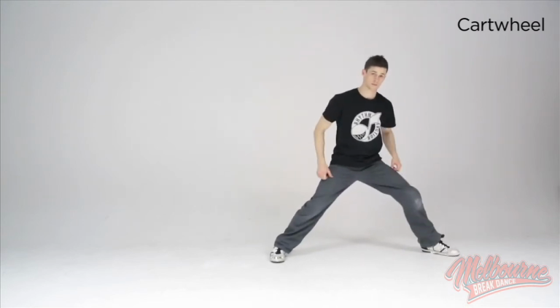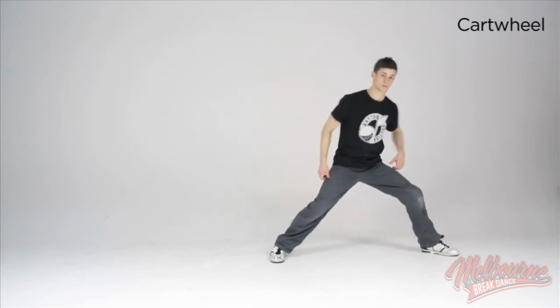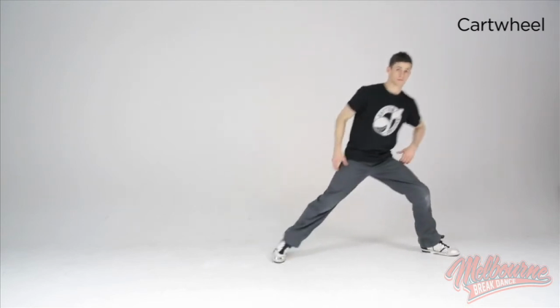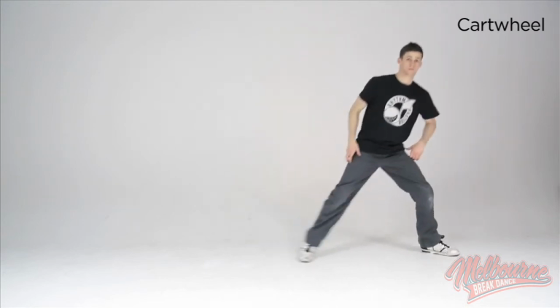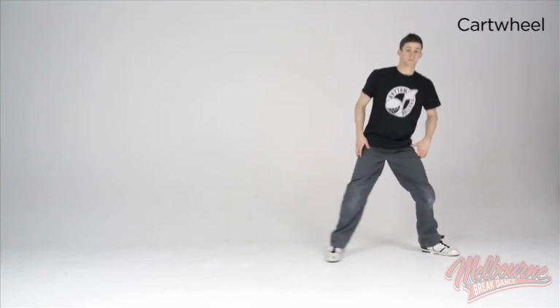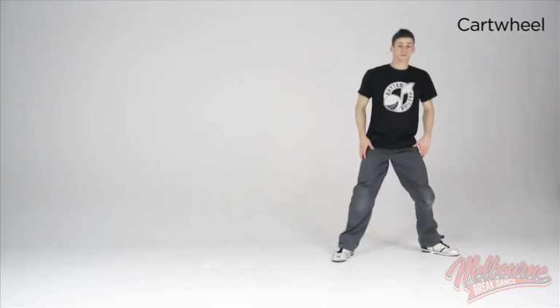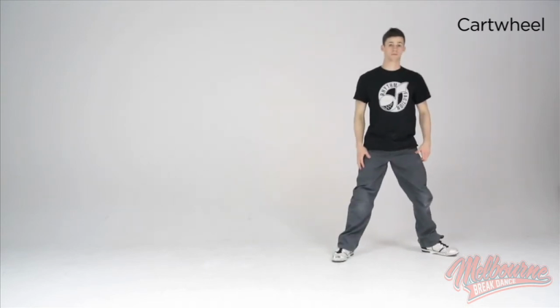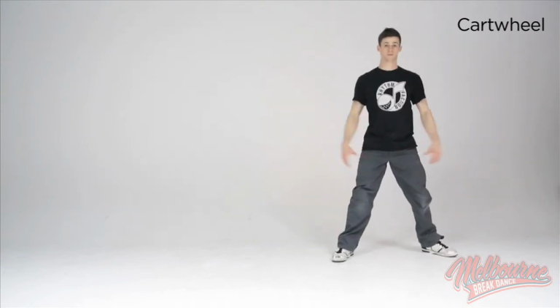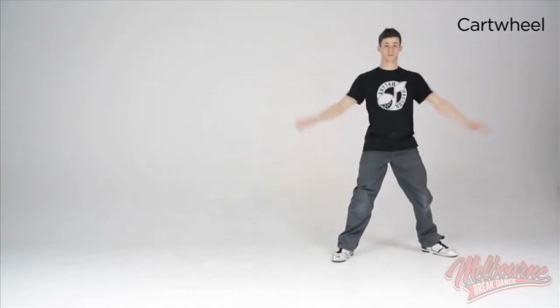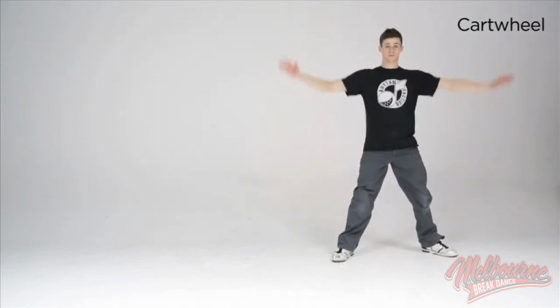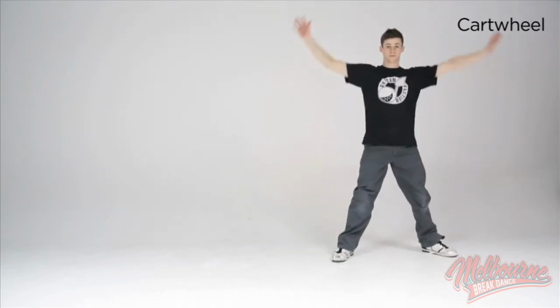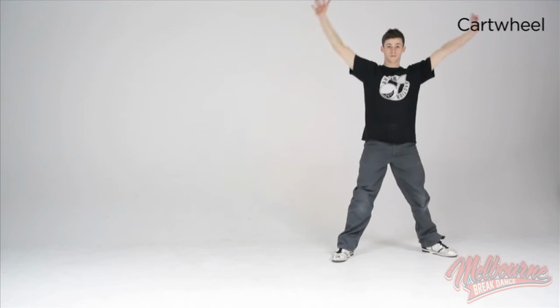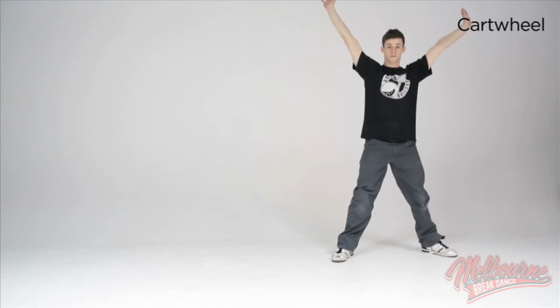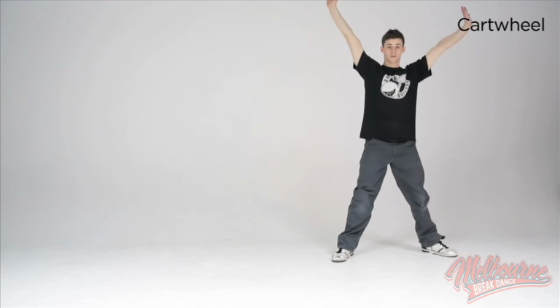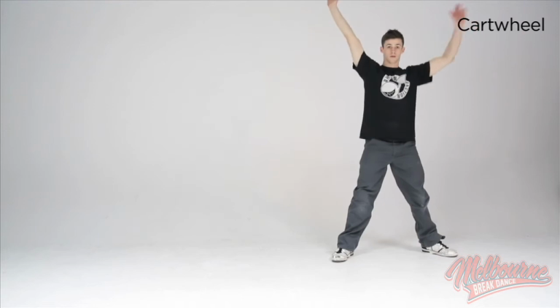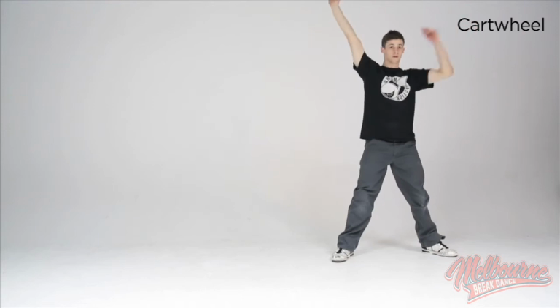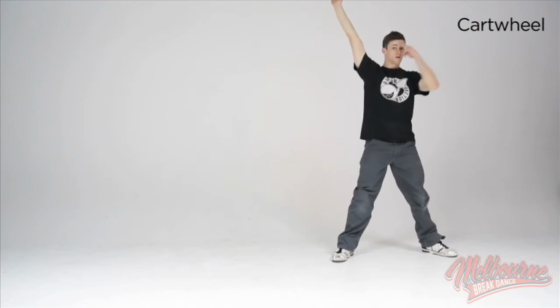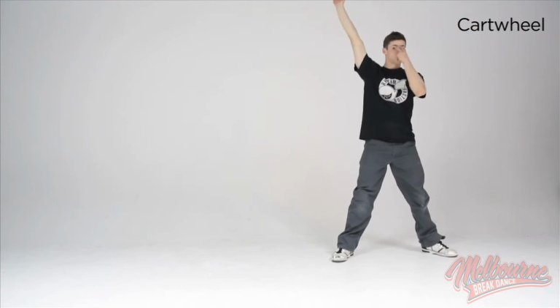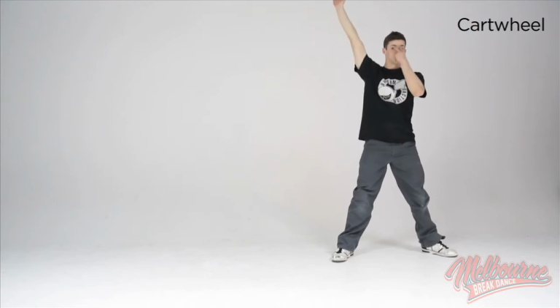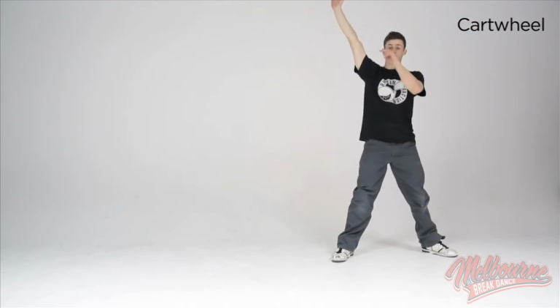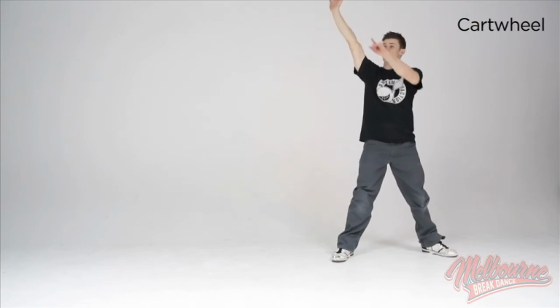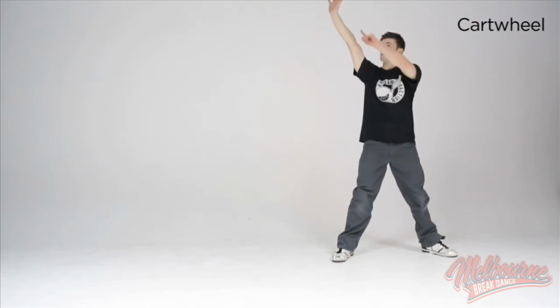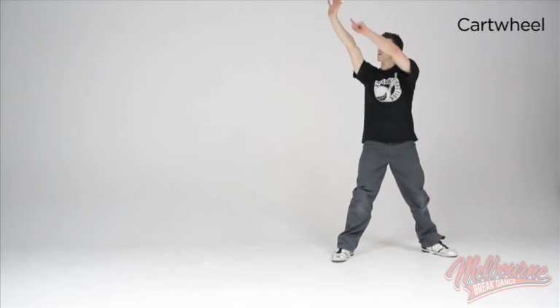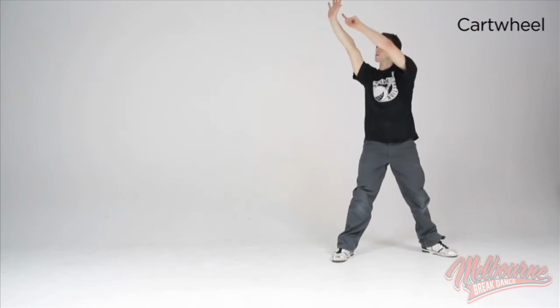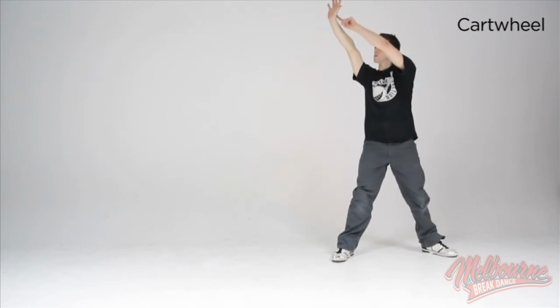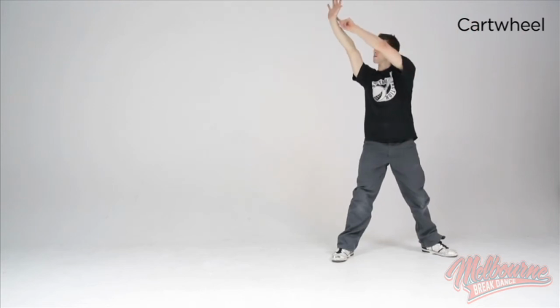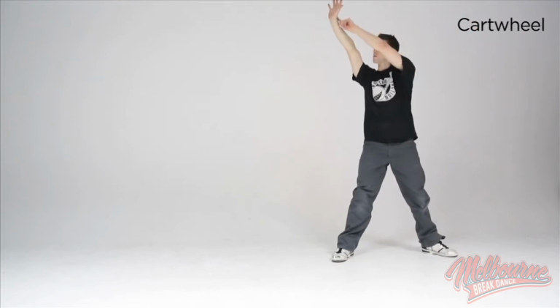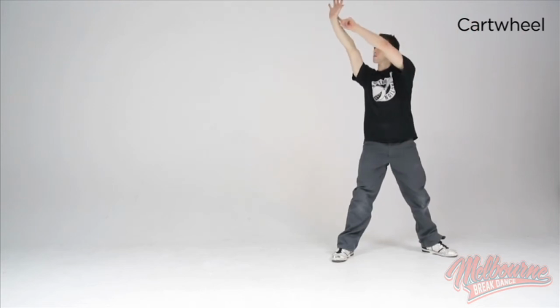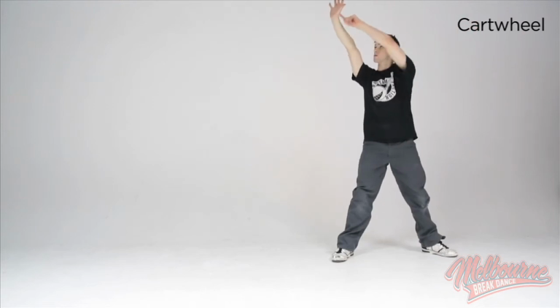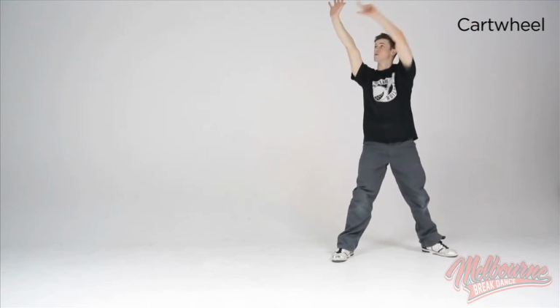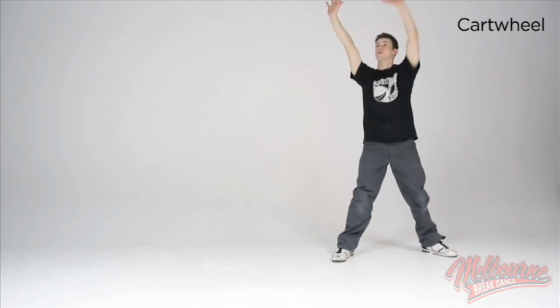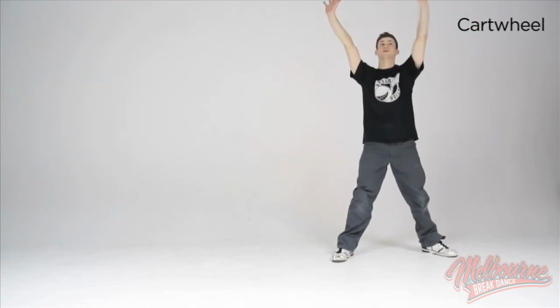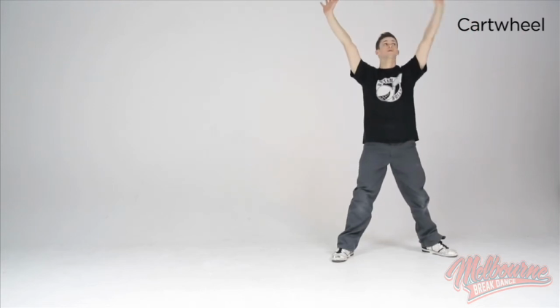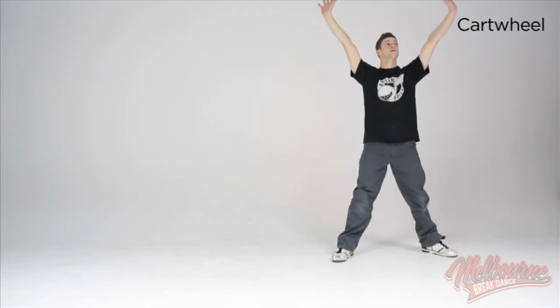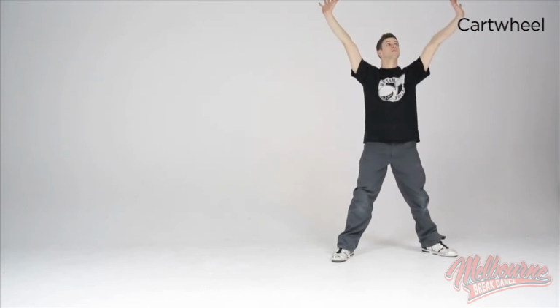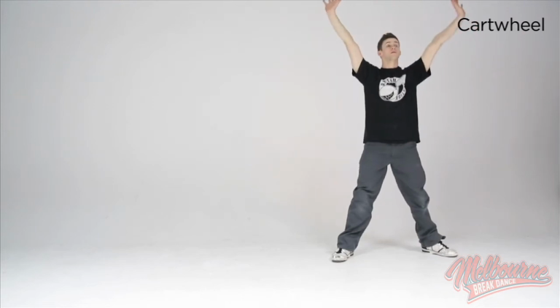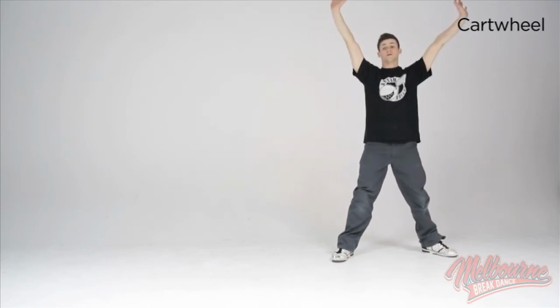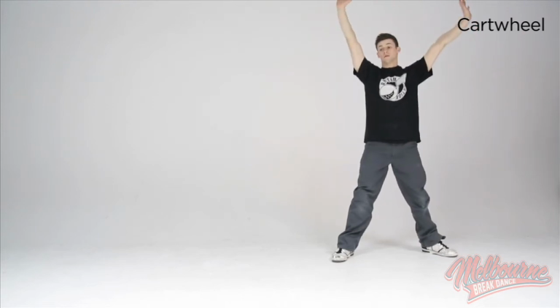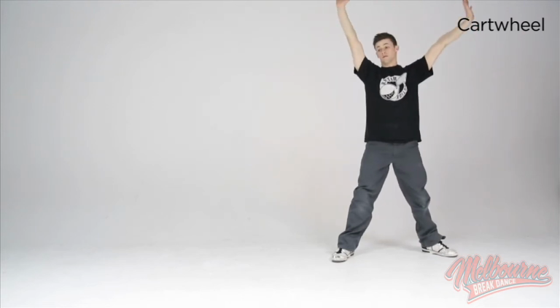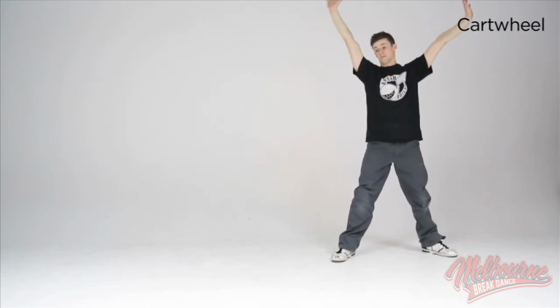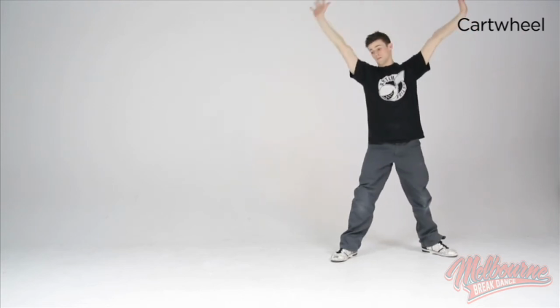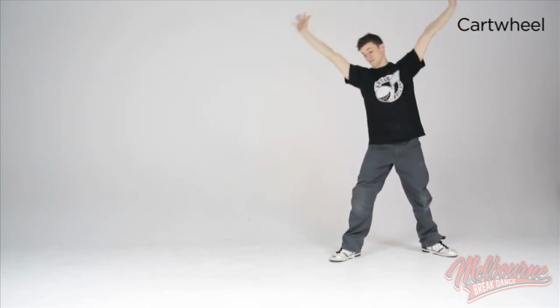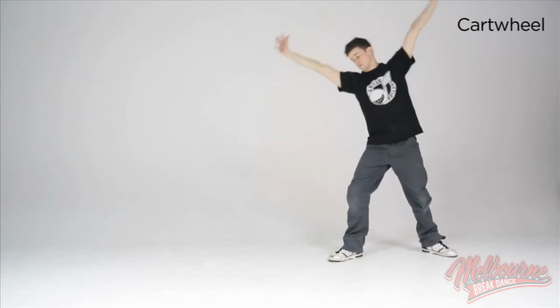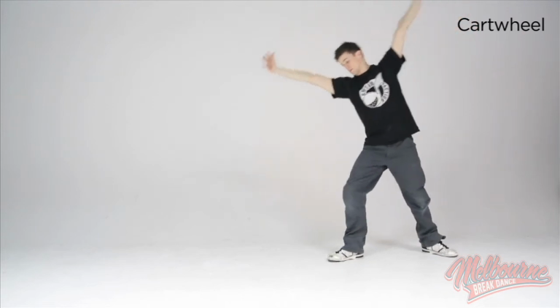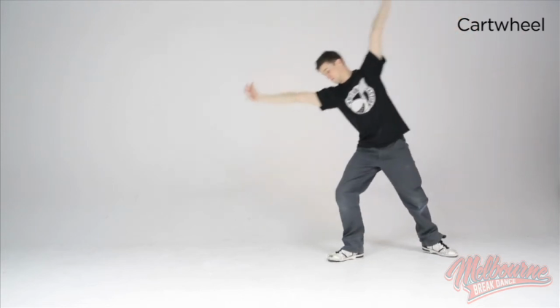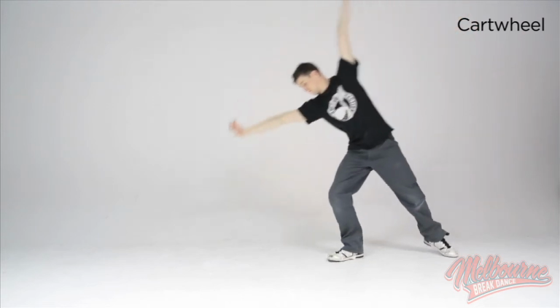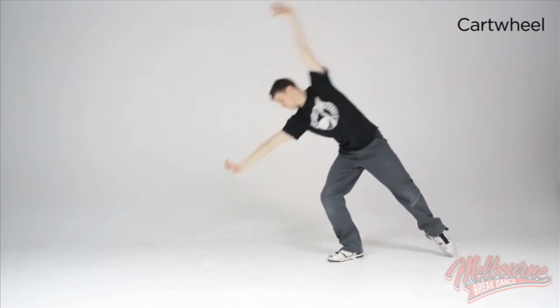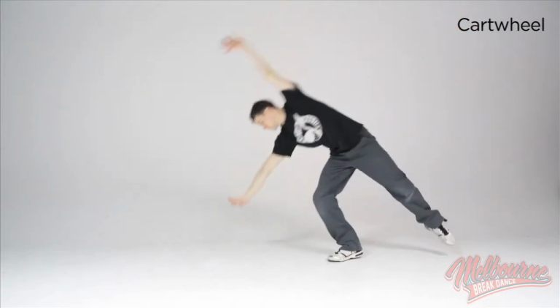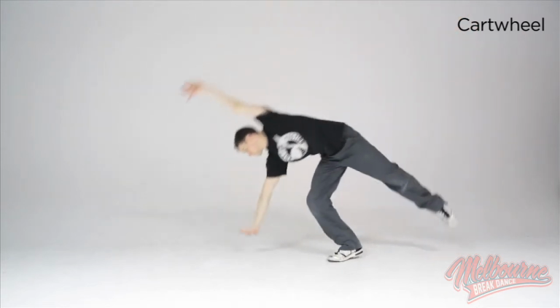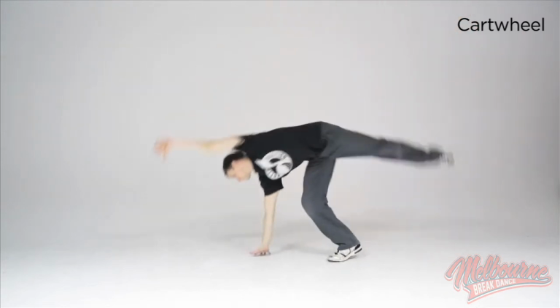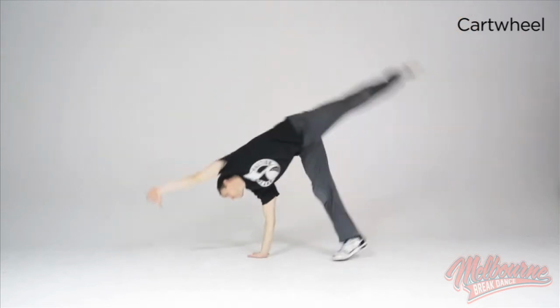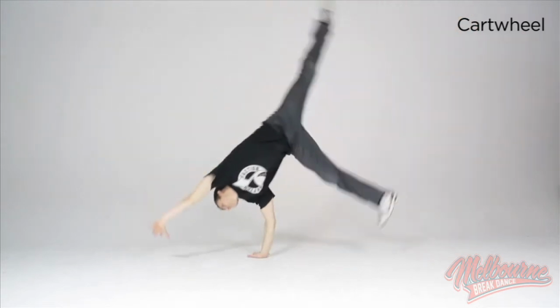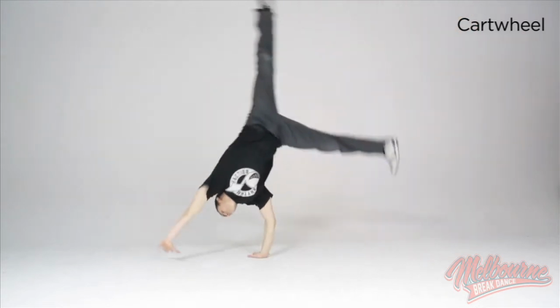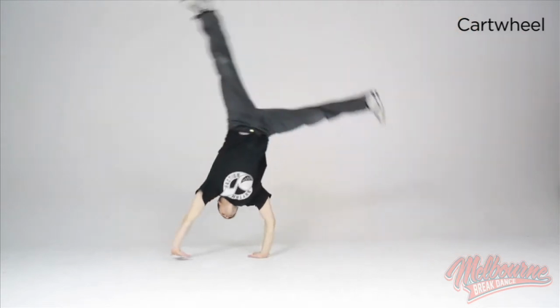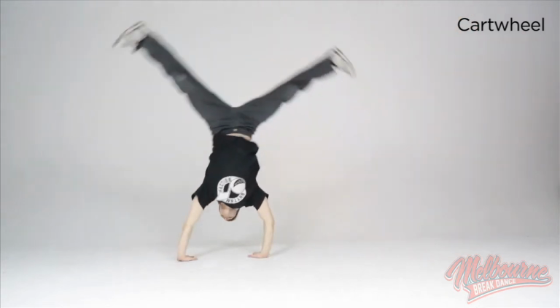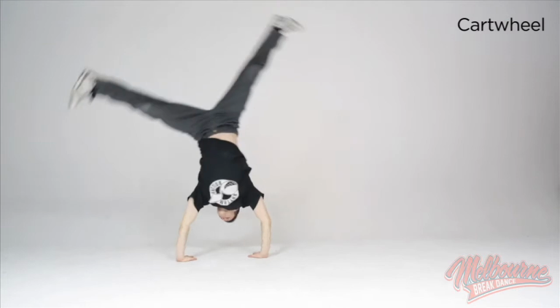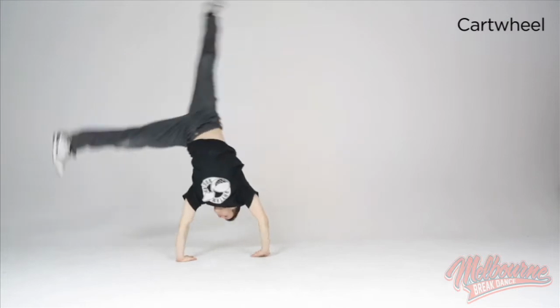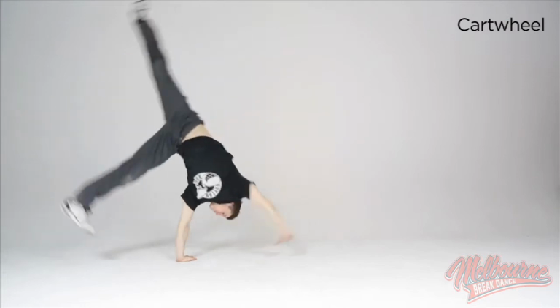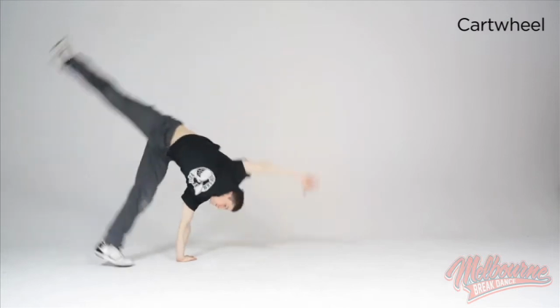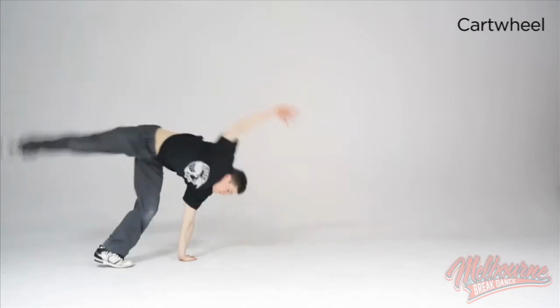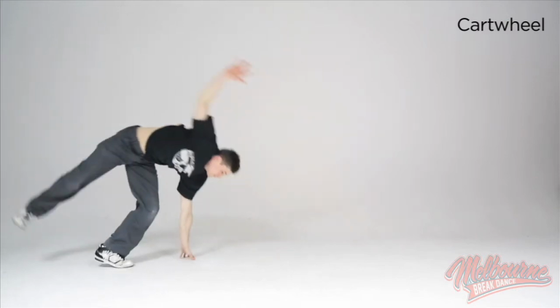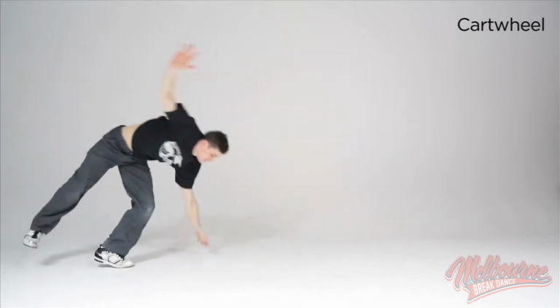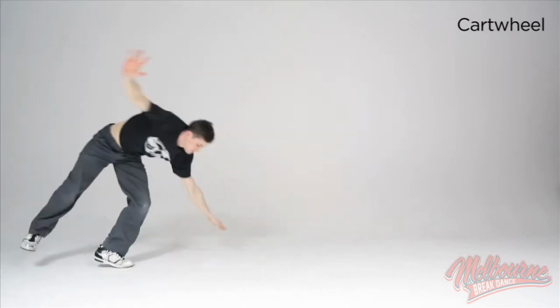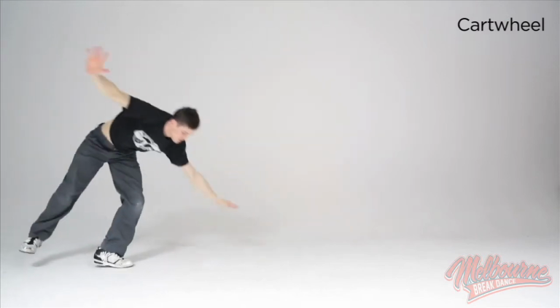The best thing is to make sure you watch your first hand go down and you keep the whole thing in a straight line. So you go hand, hand, foot, foot.